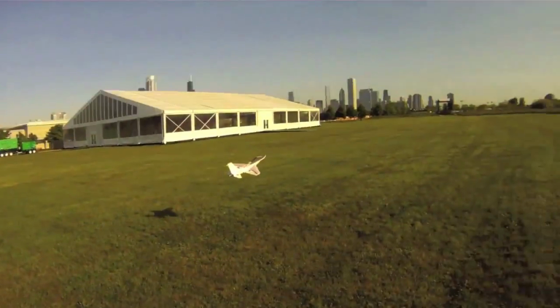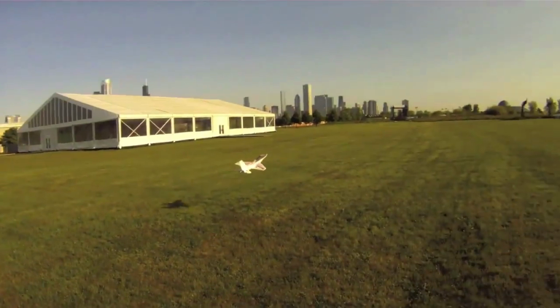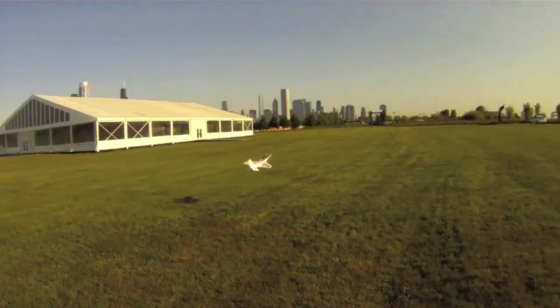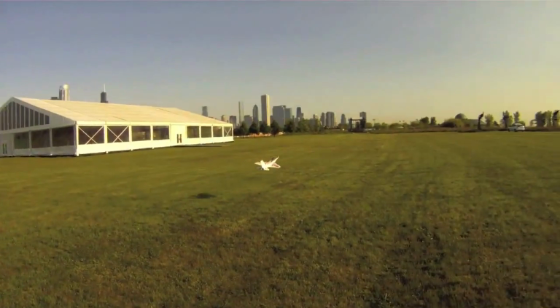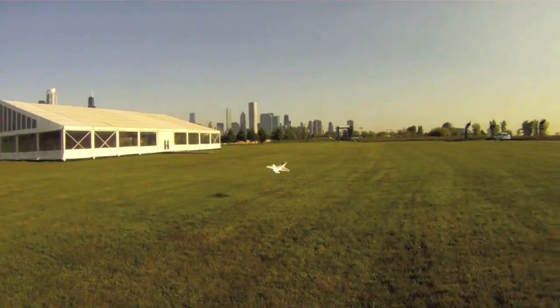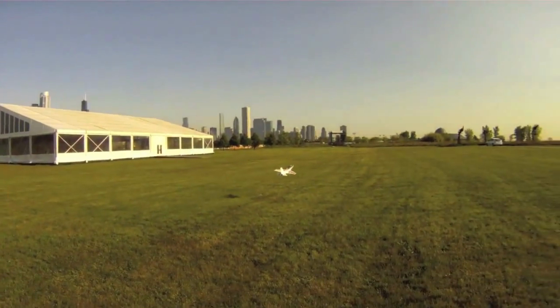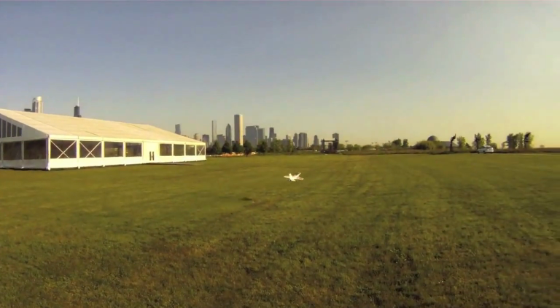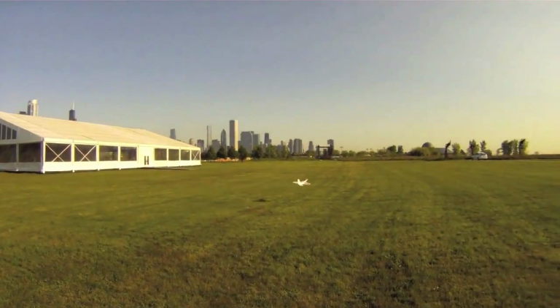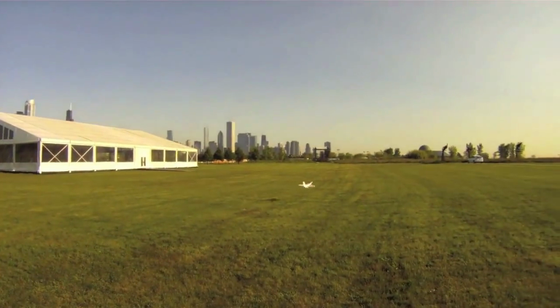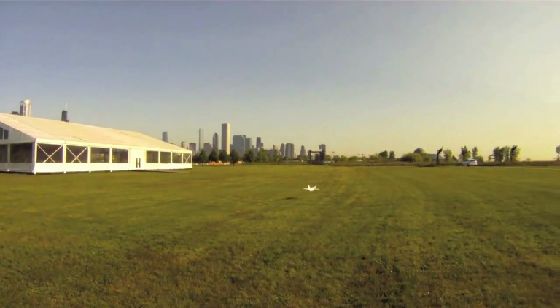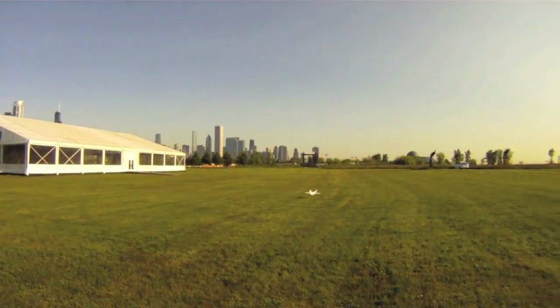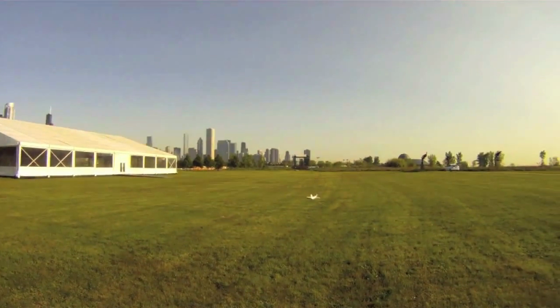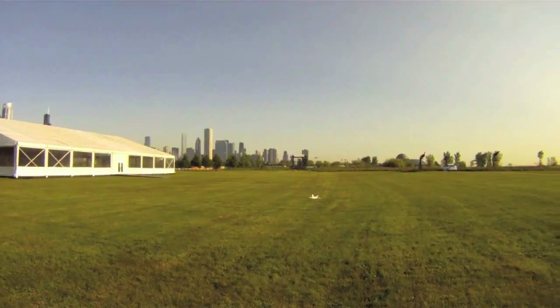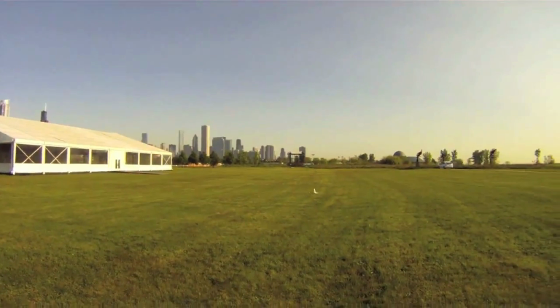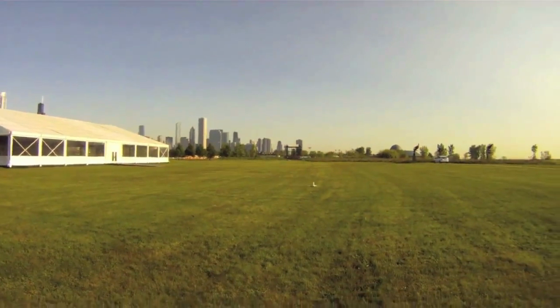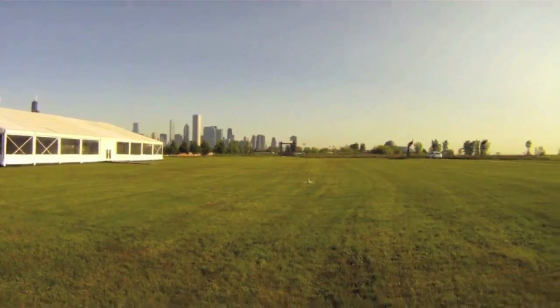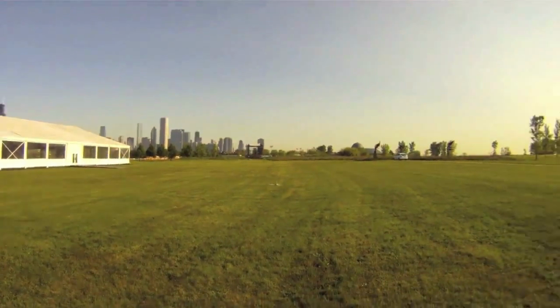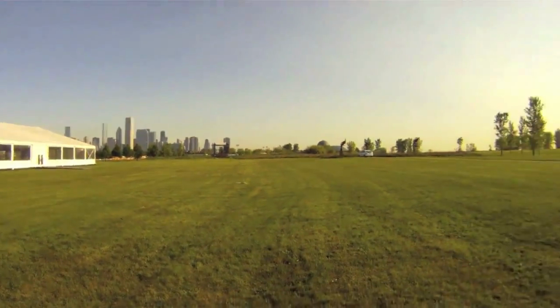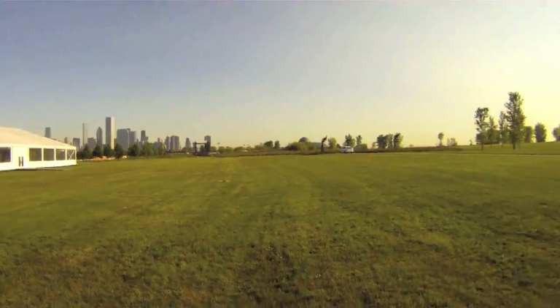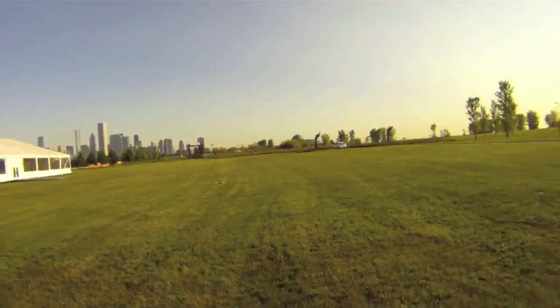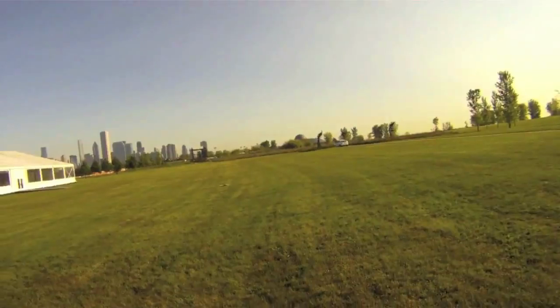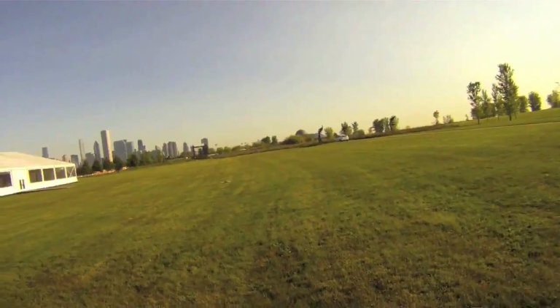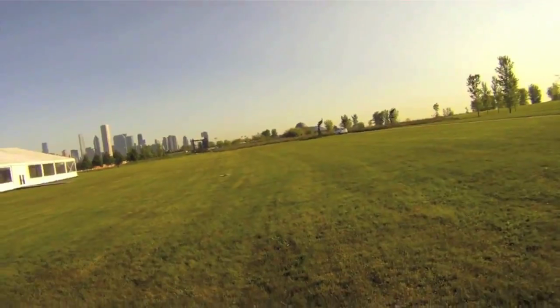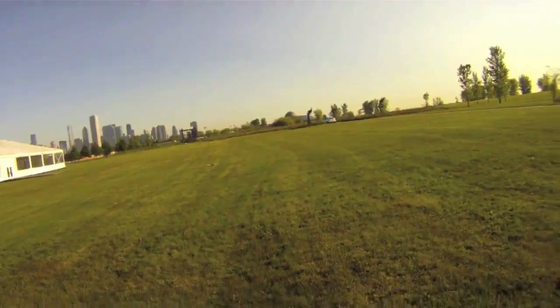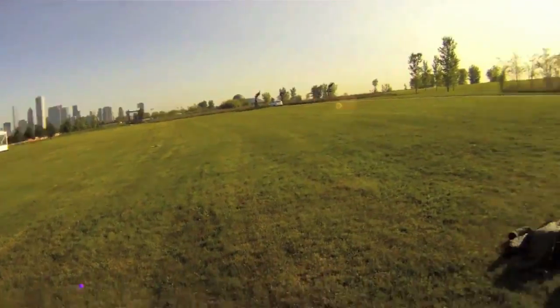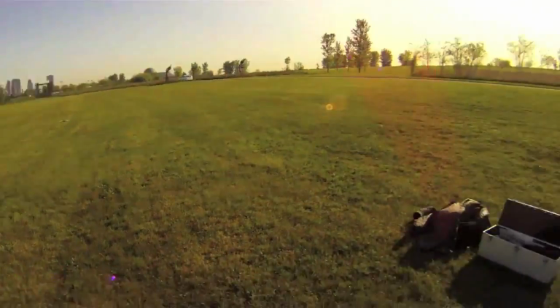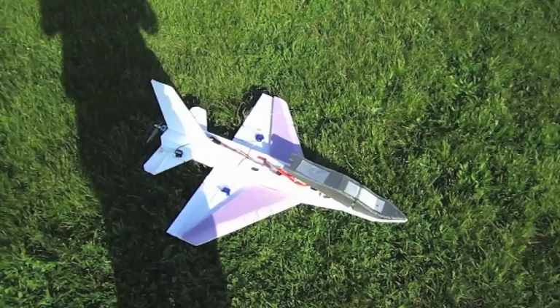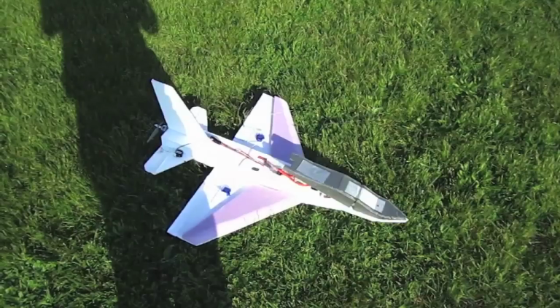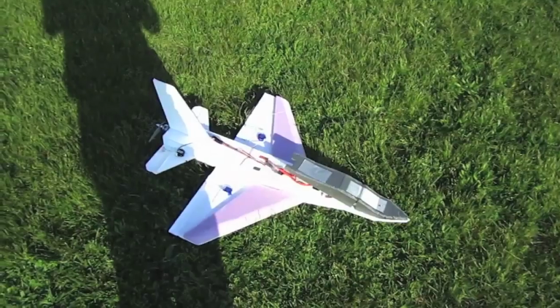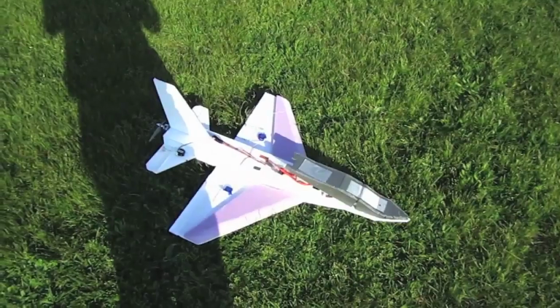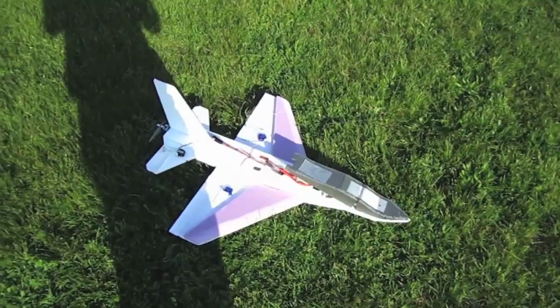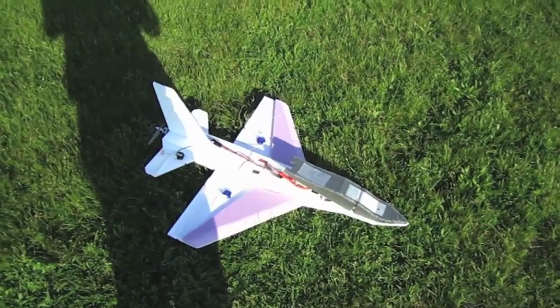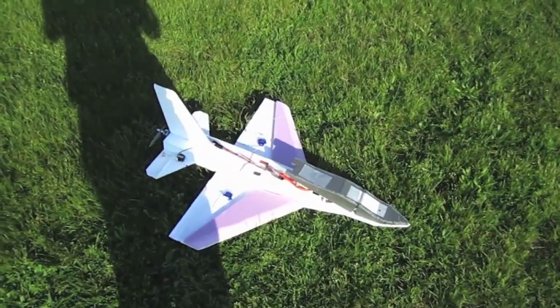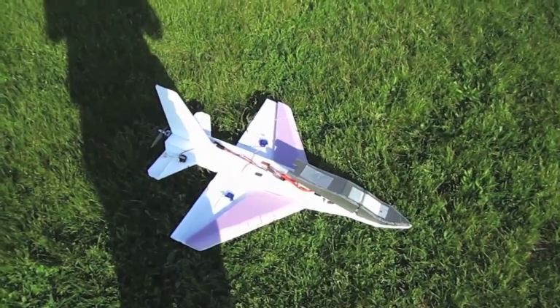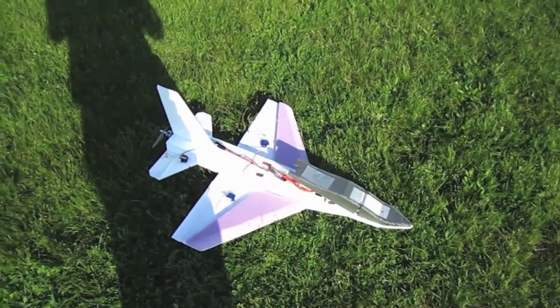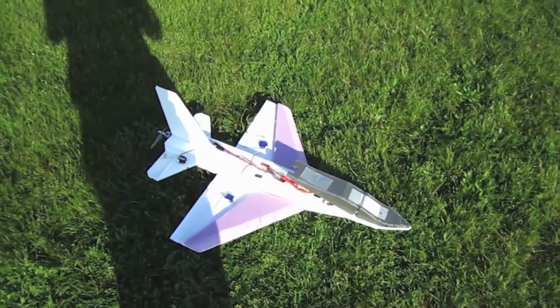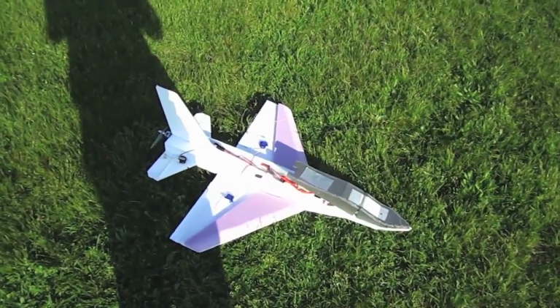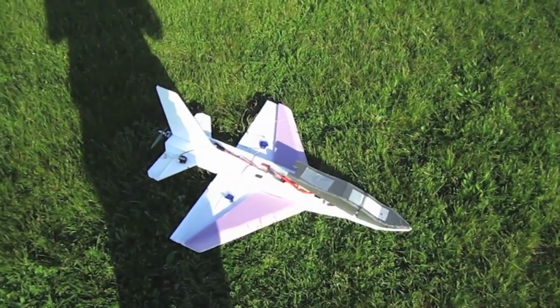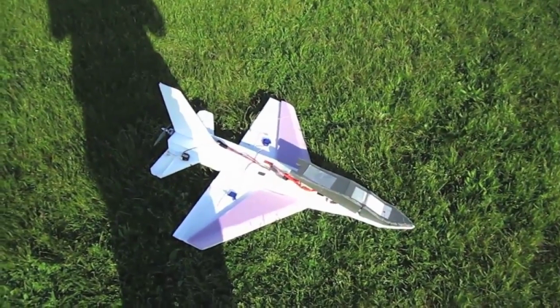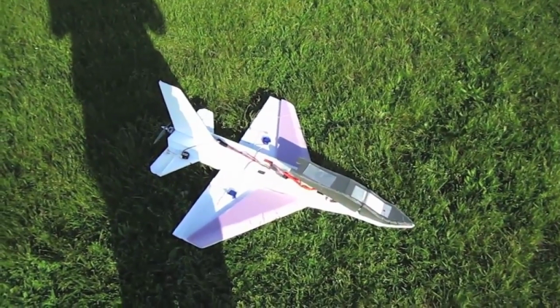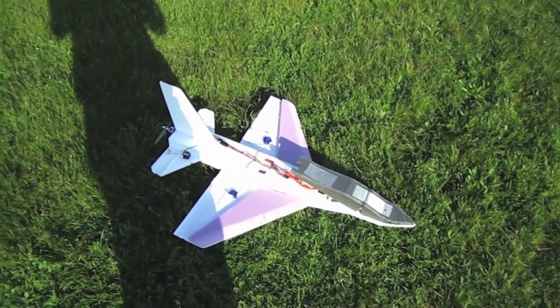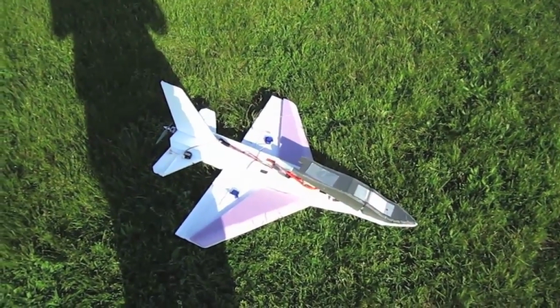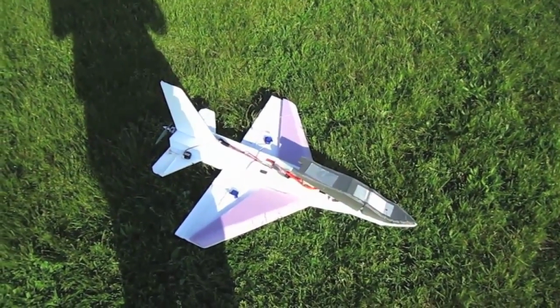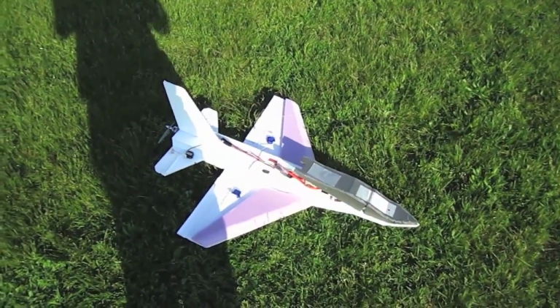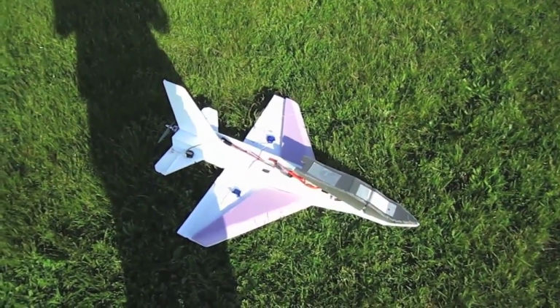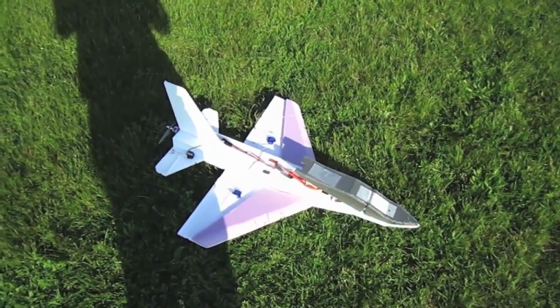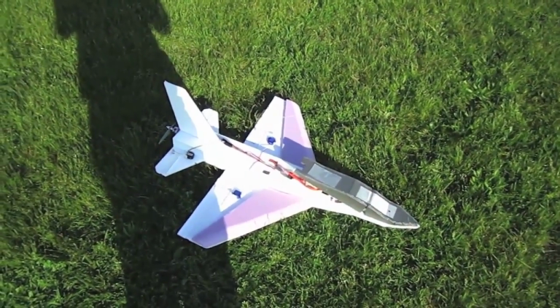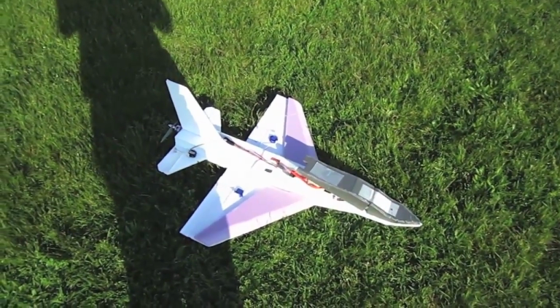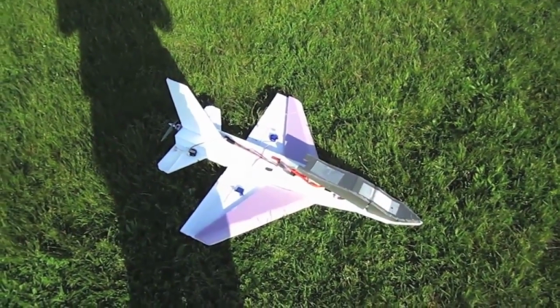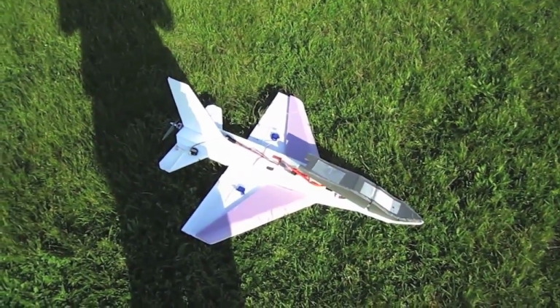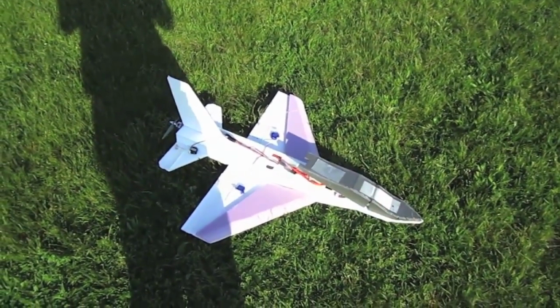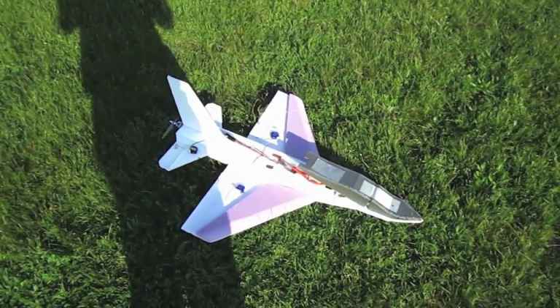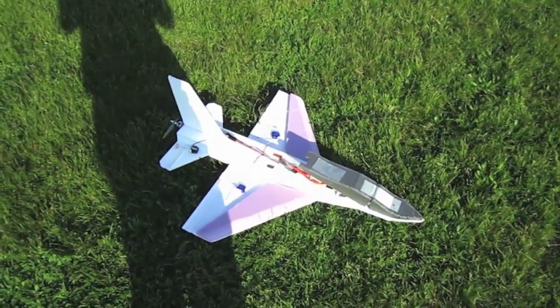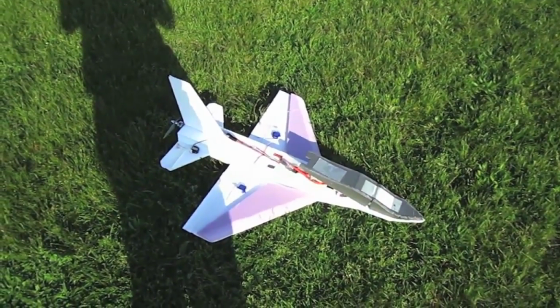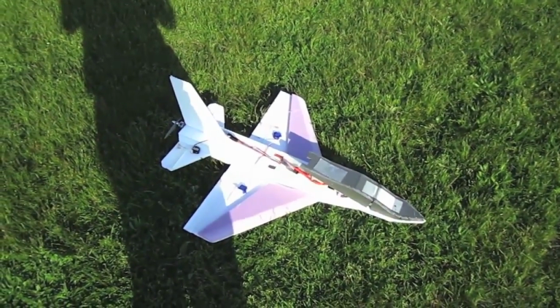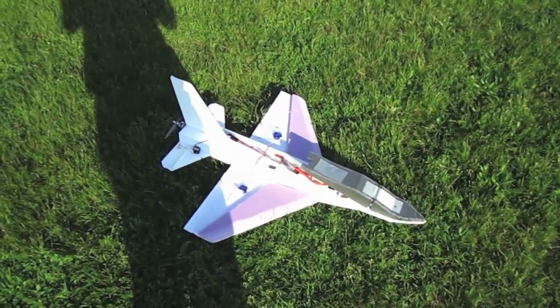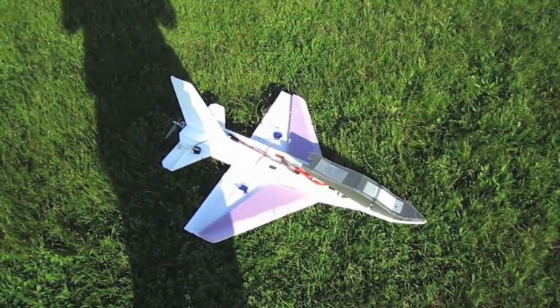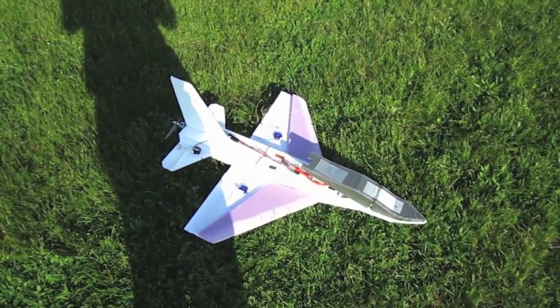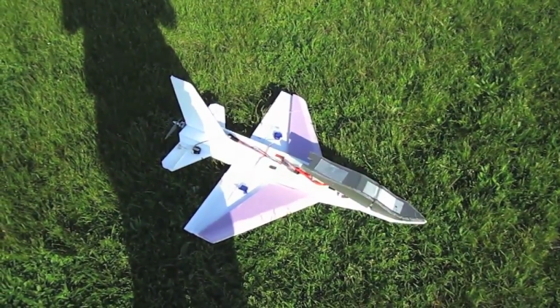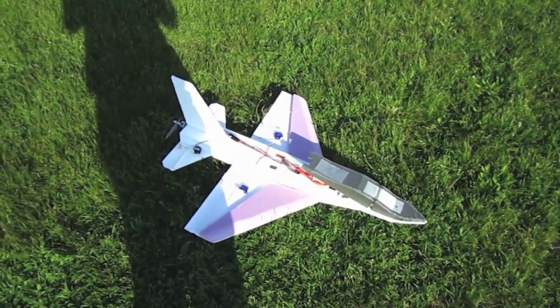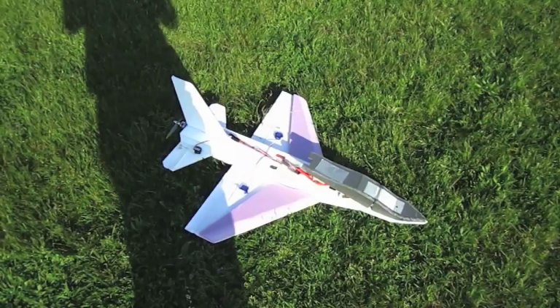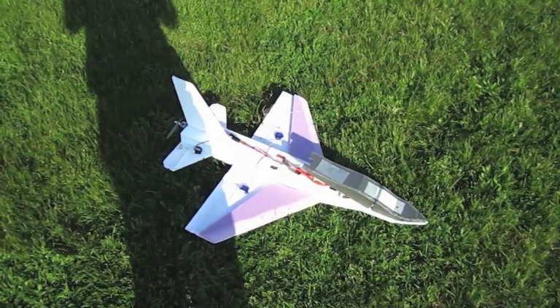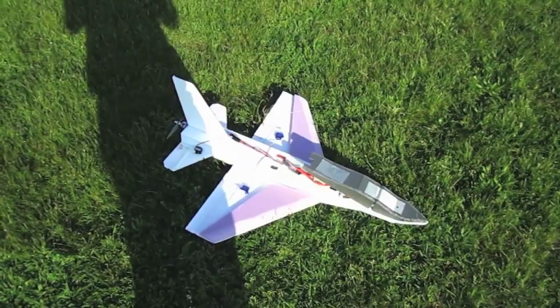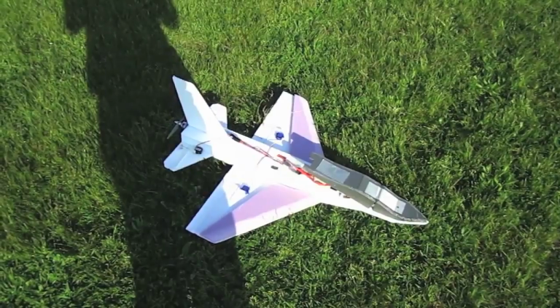Coming in for just a belly landing. I got to play with this thing and as you can see it flew great — I was really really surprised.